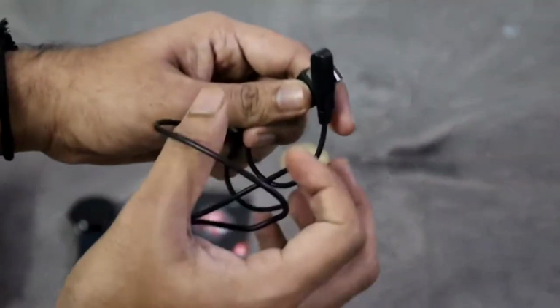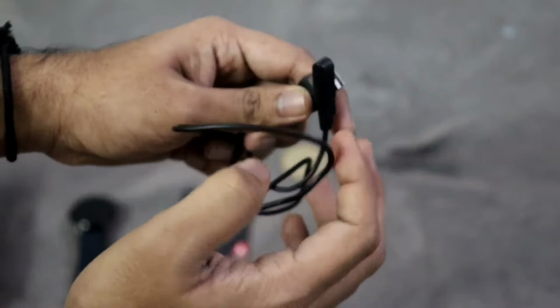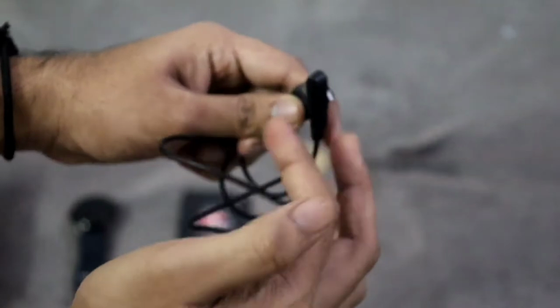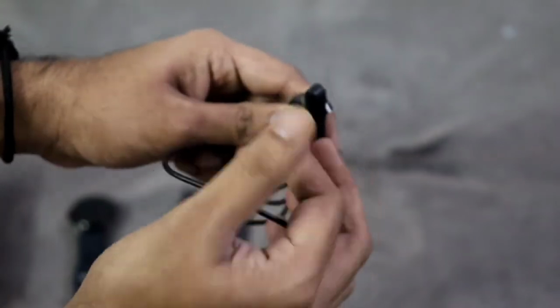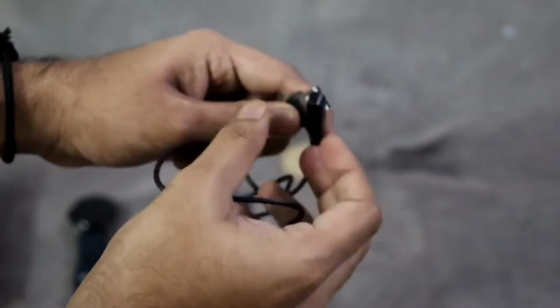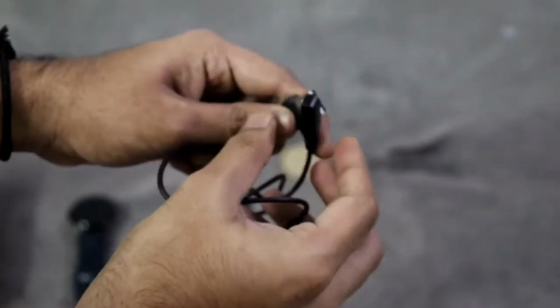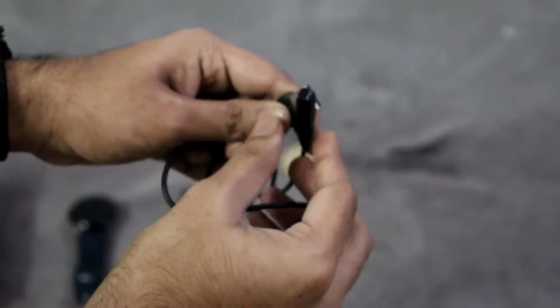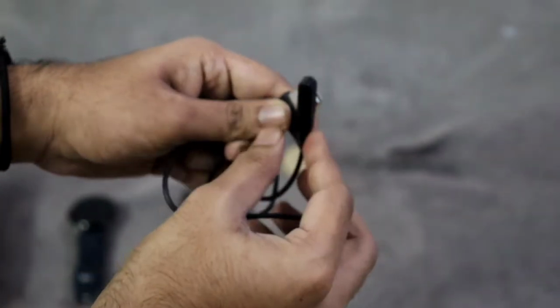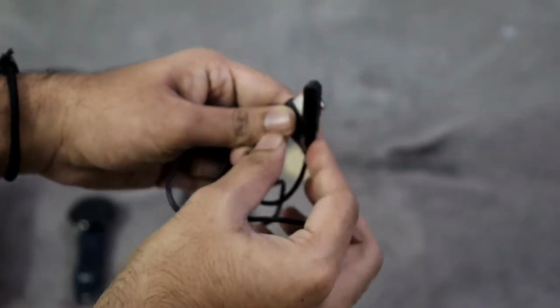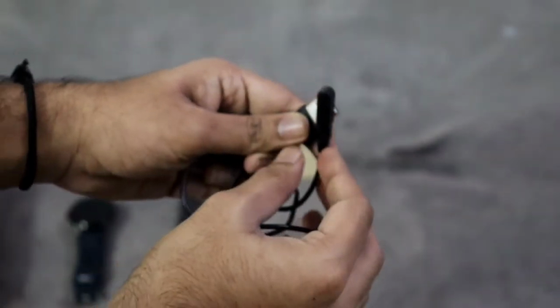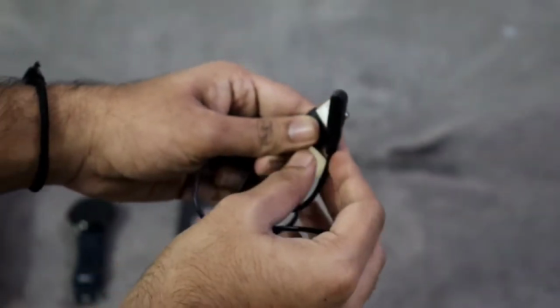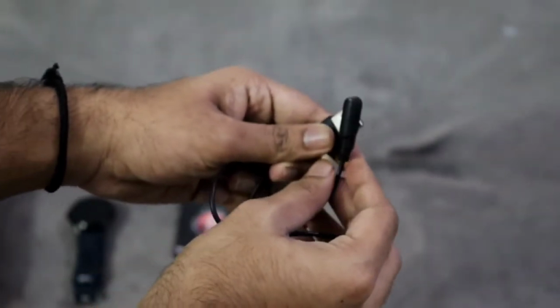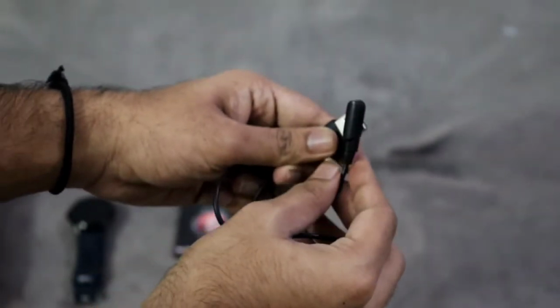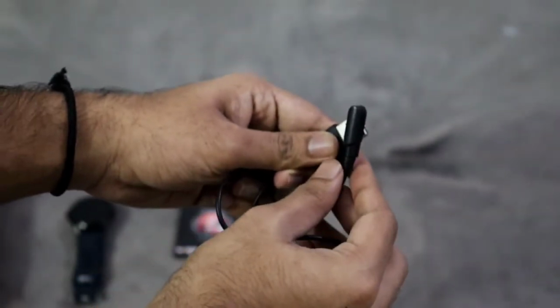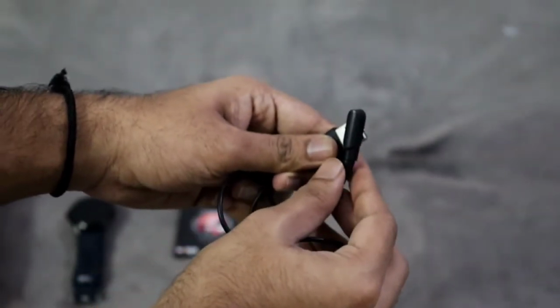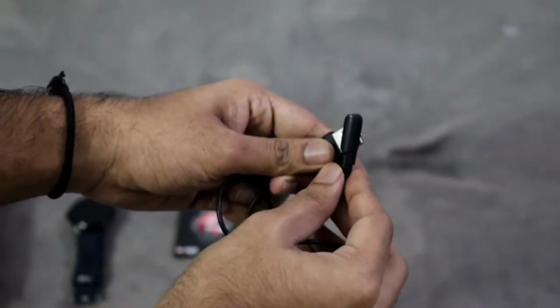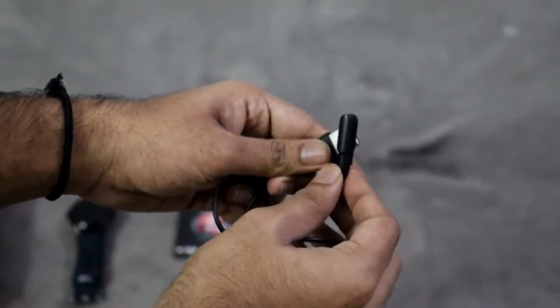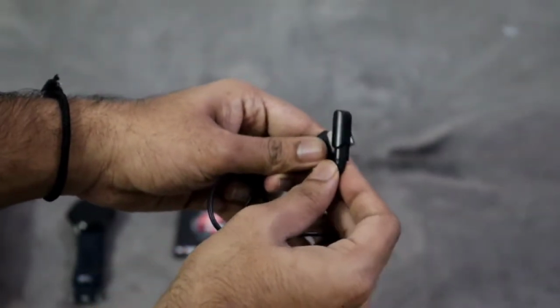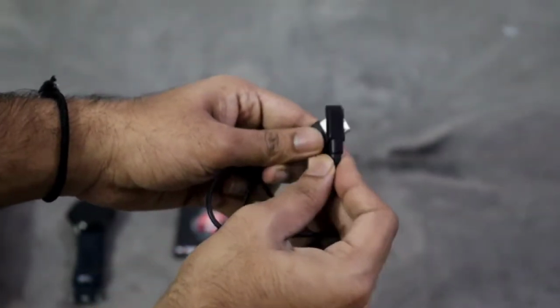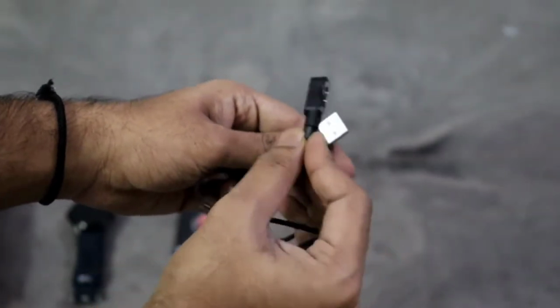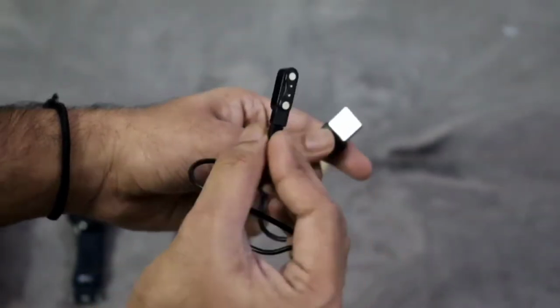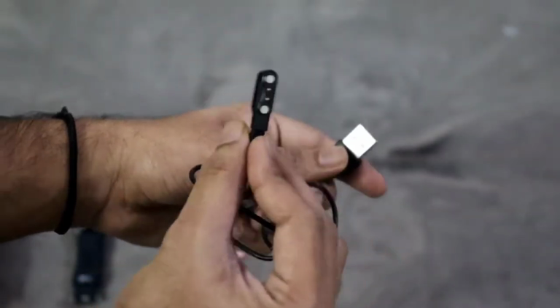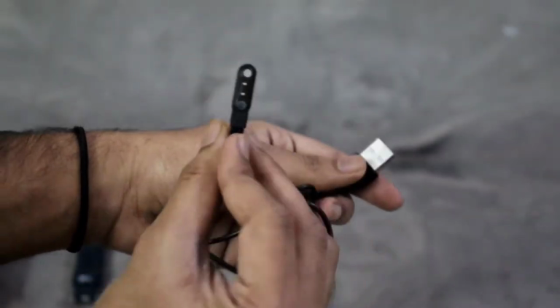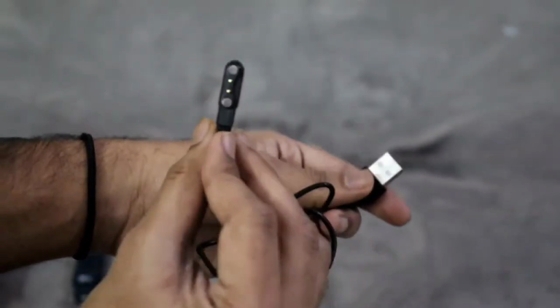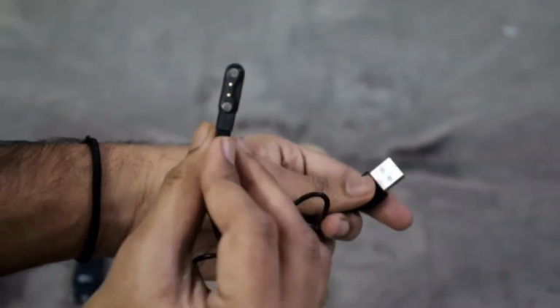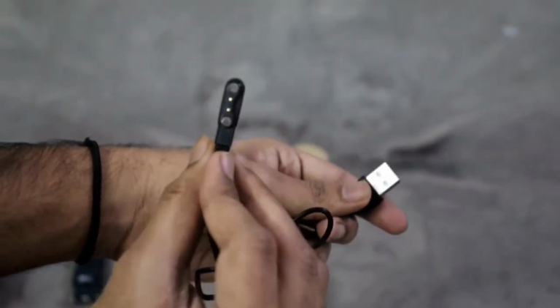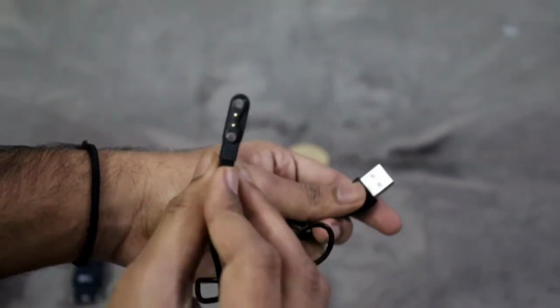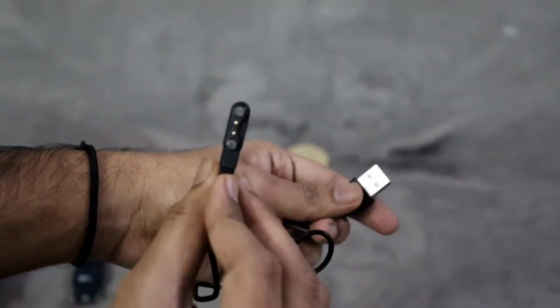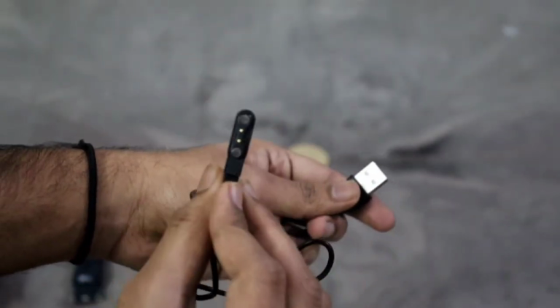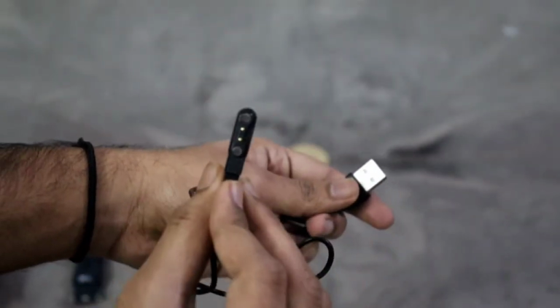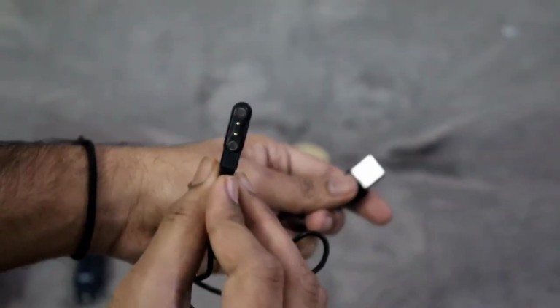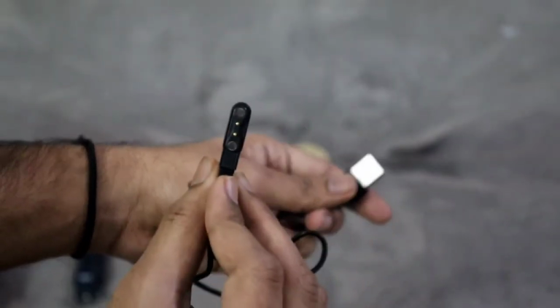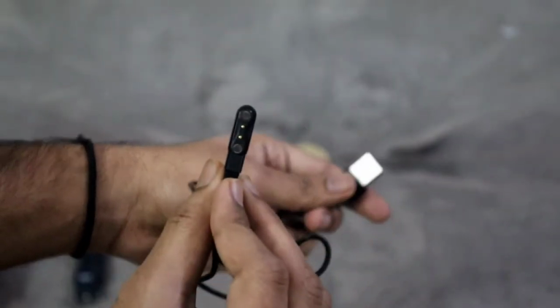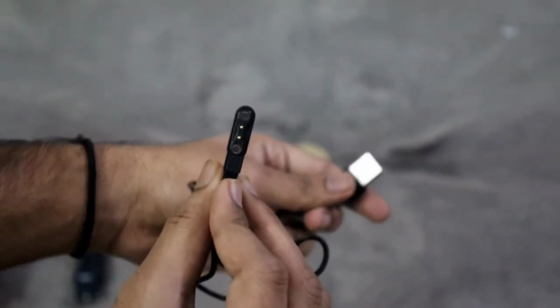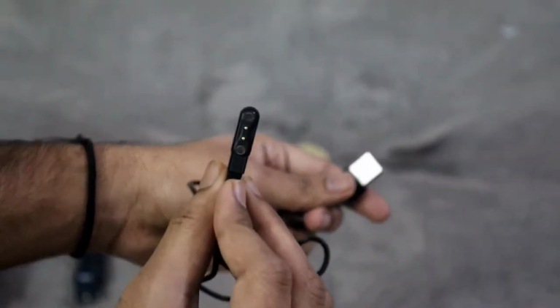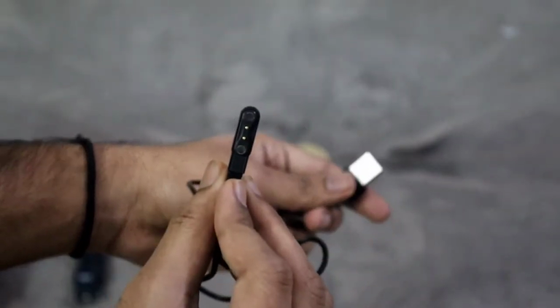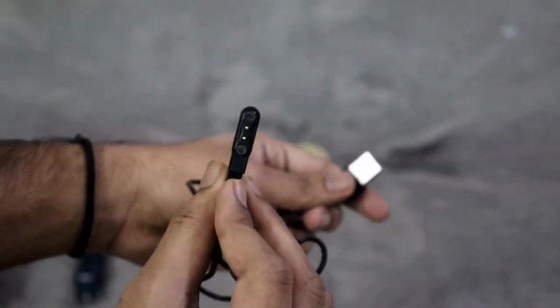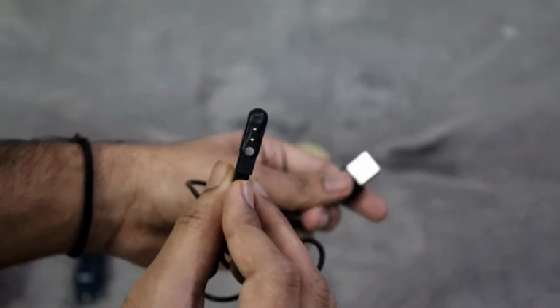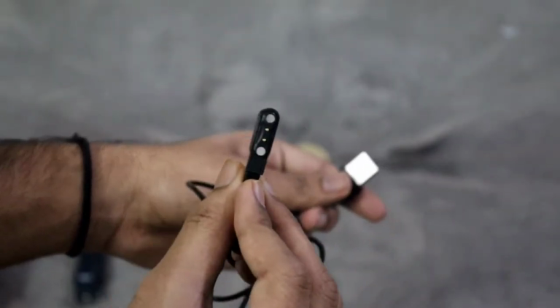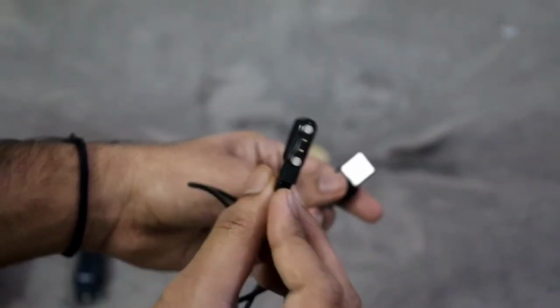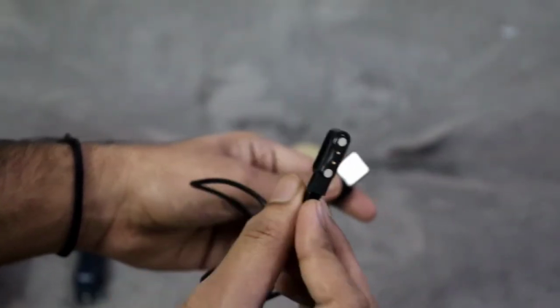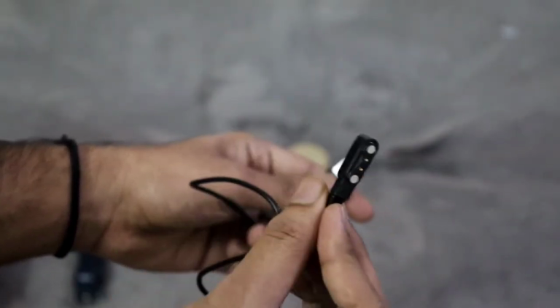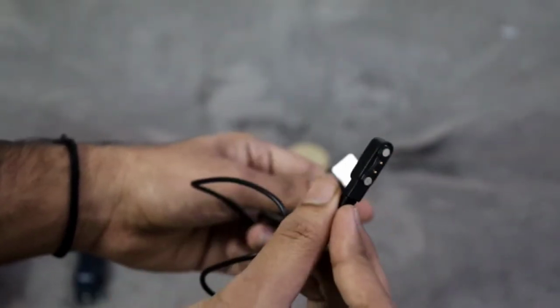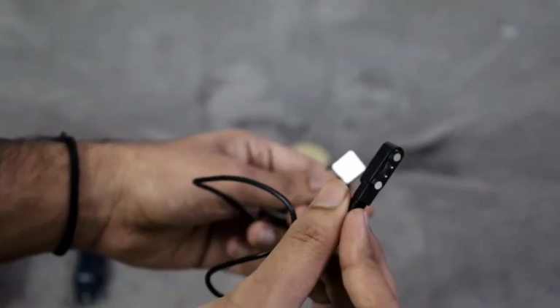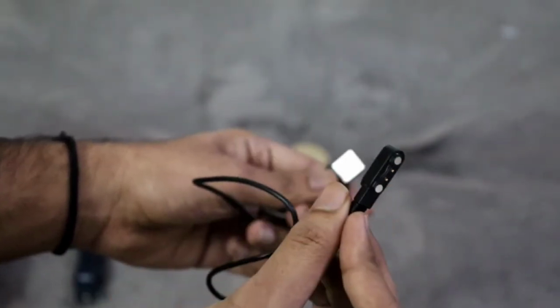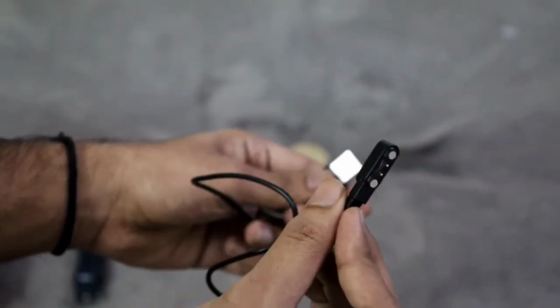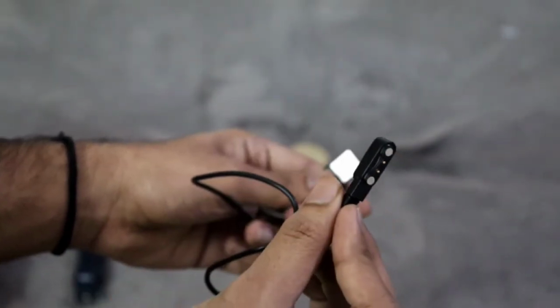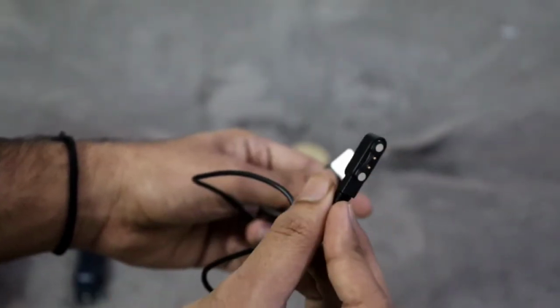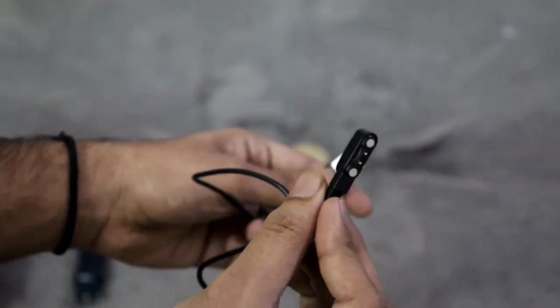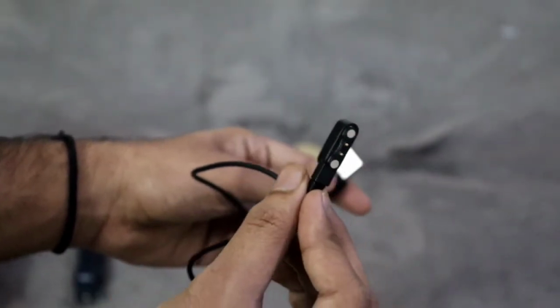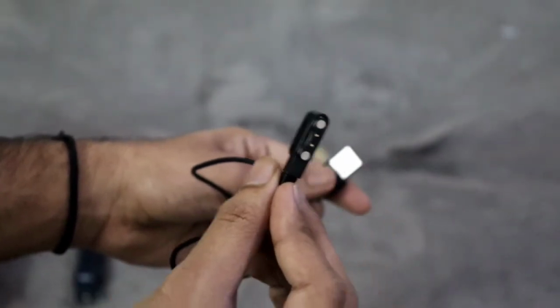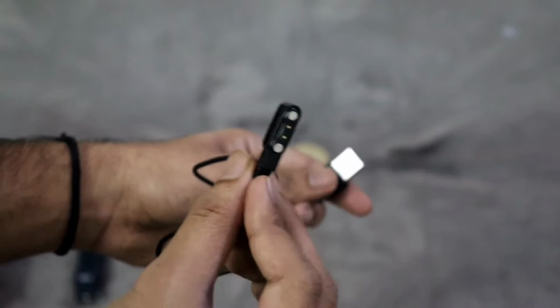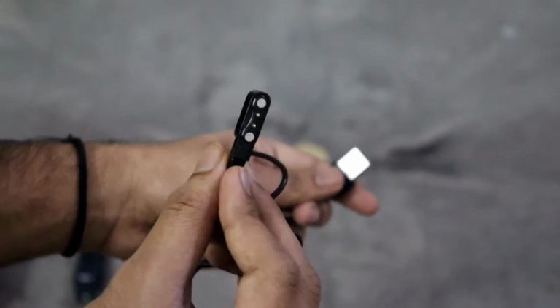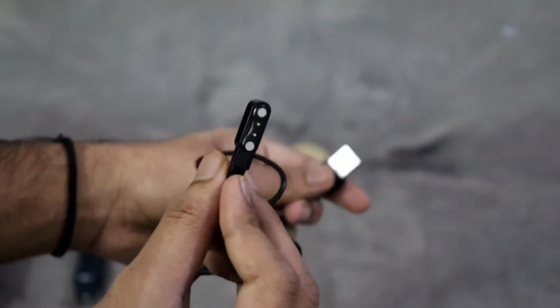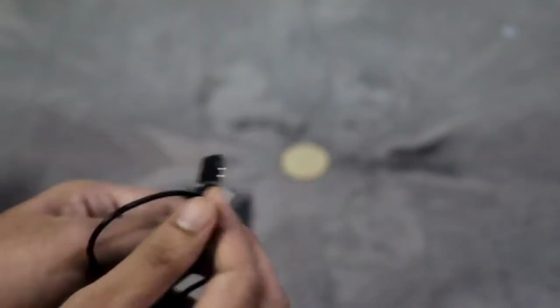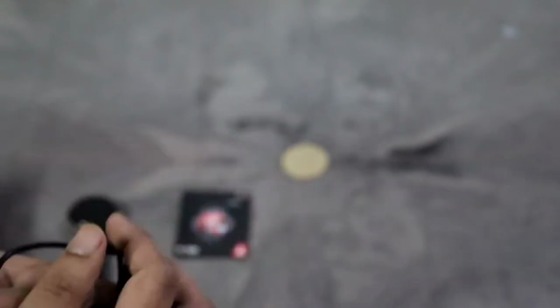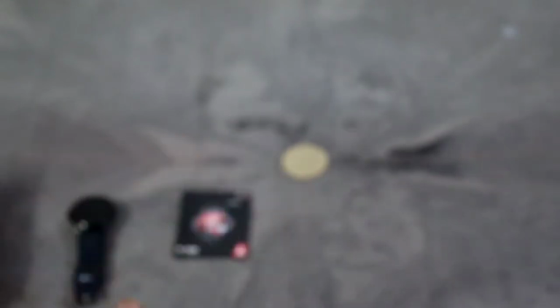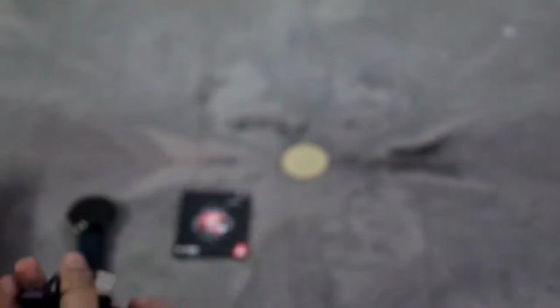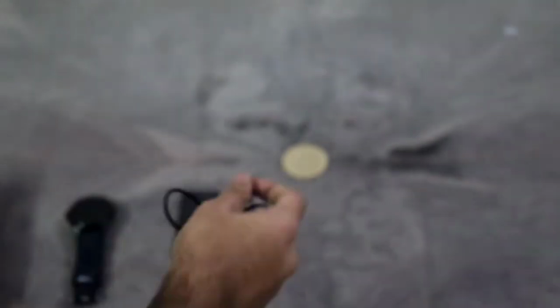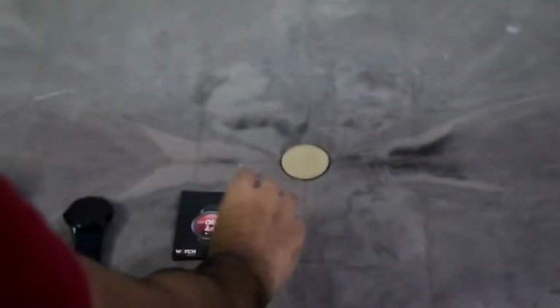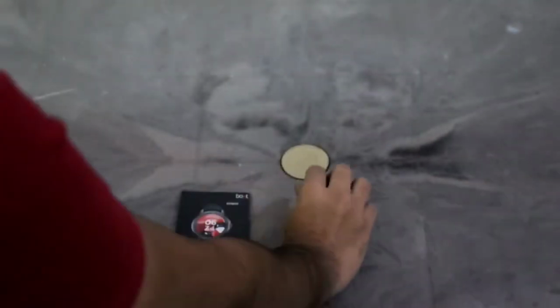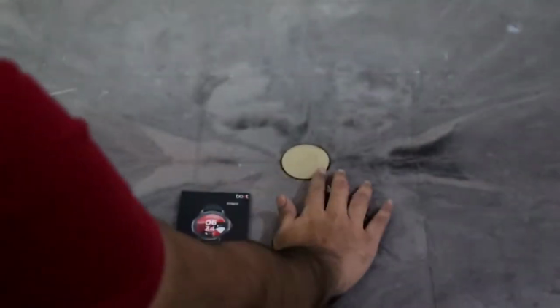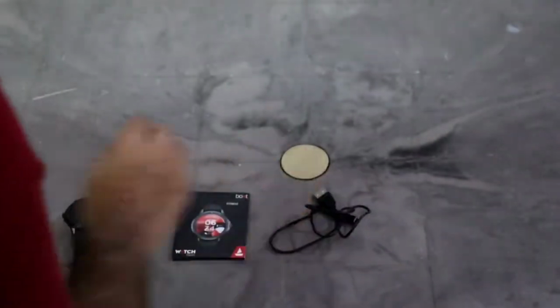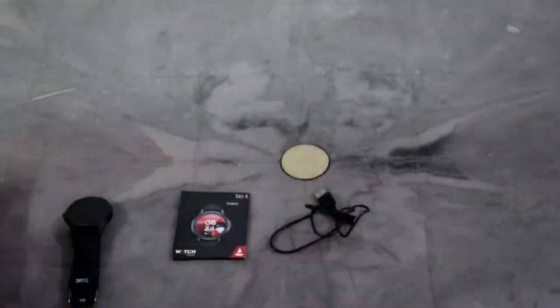The next thing we get is the charging adapter, which is a magnetic charging cable.